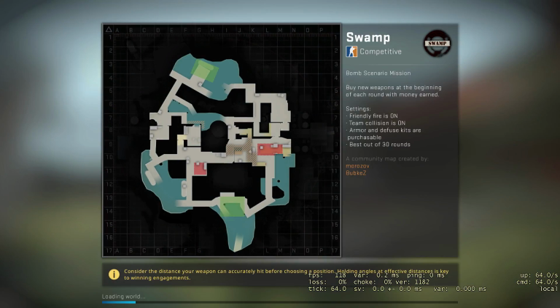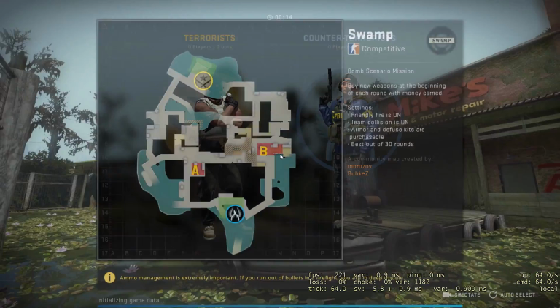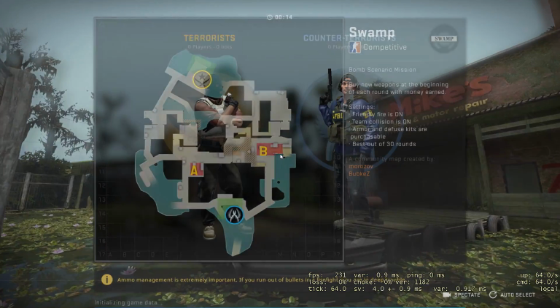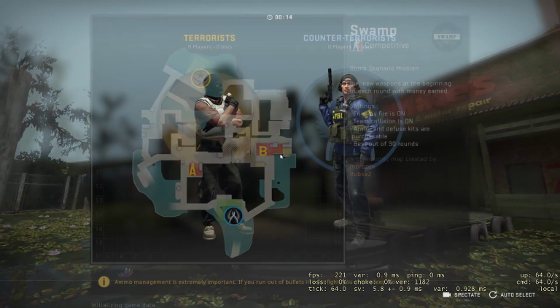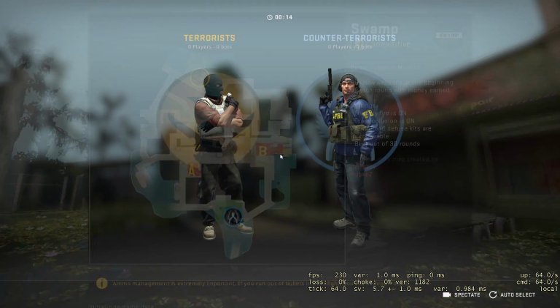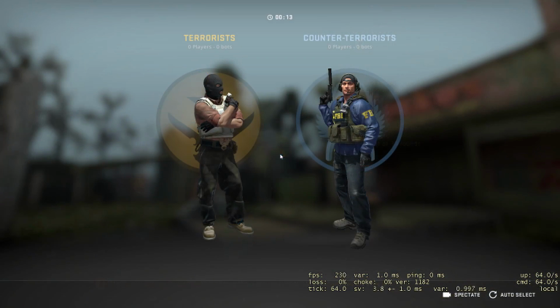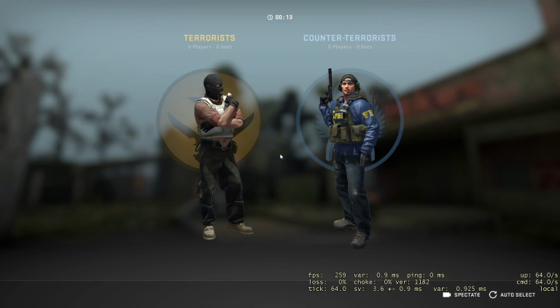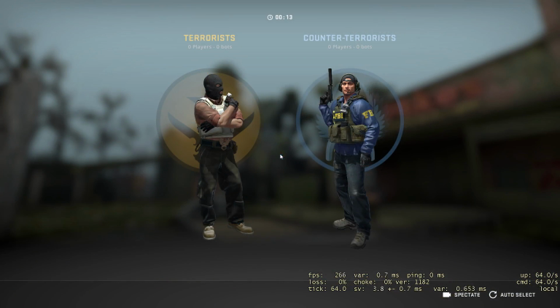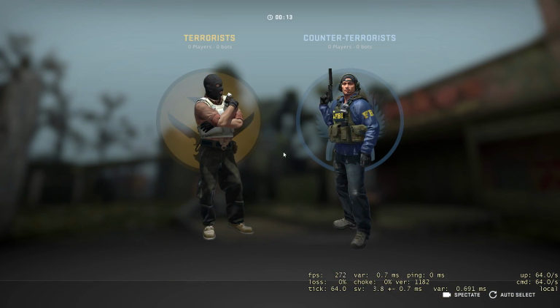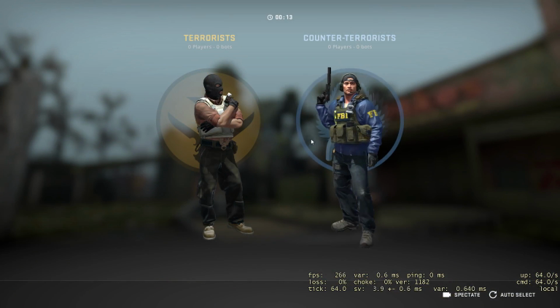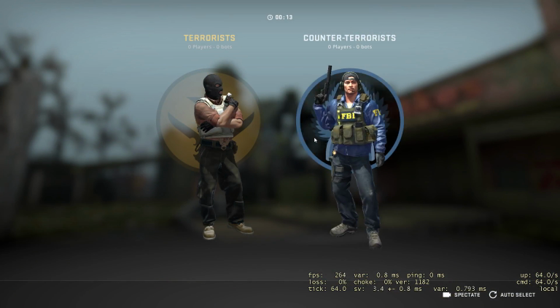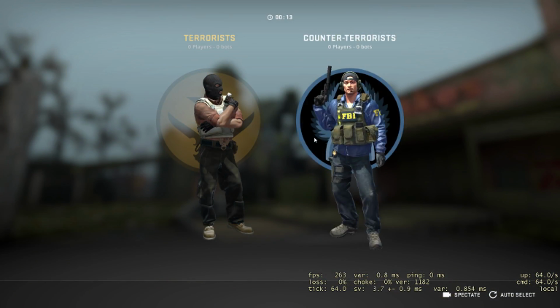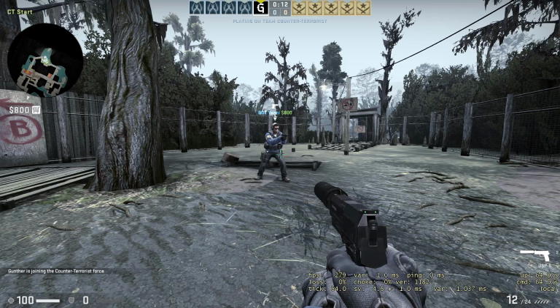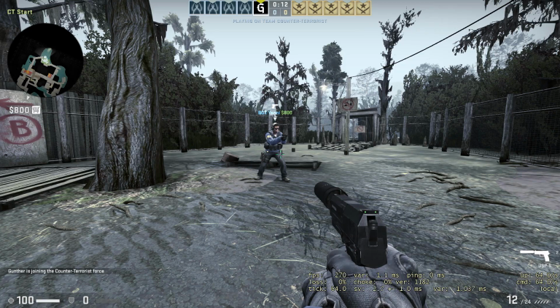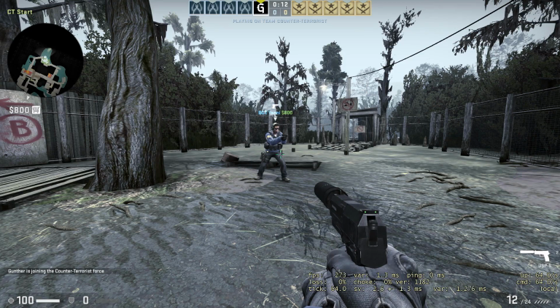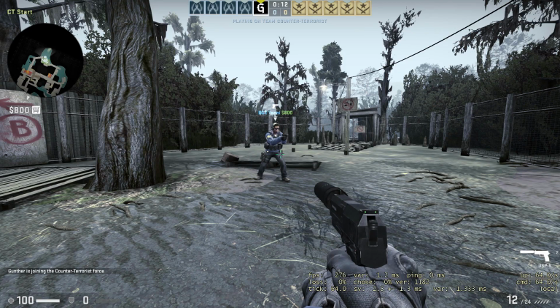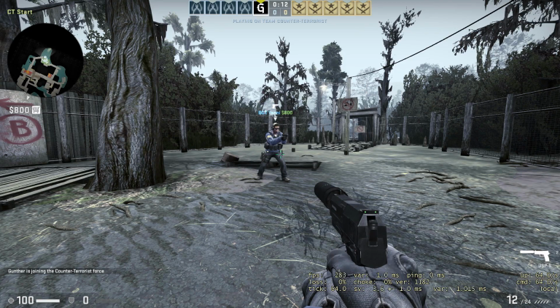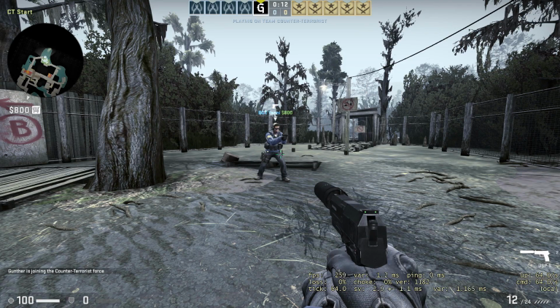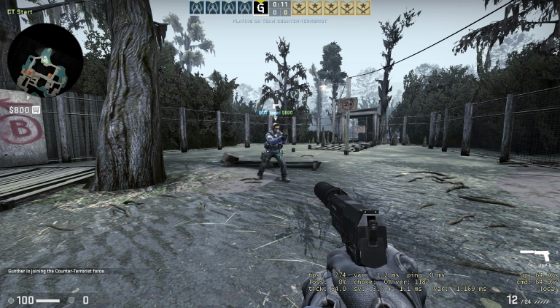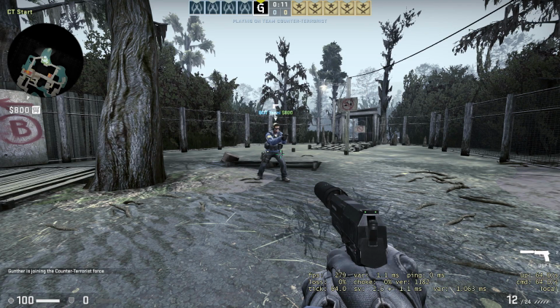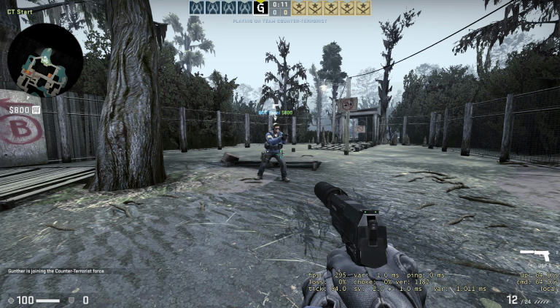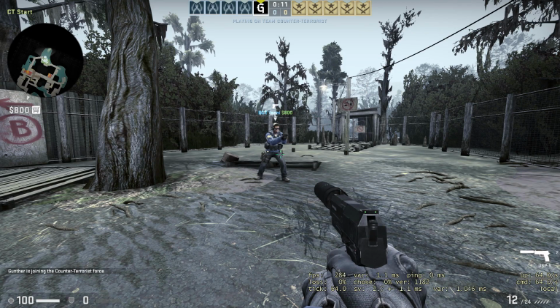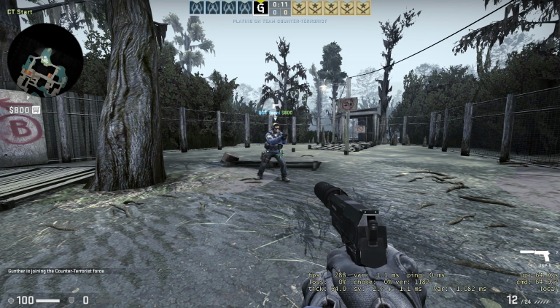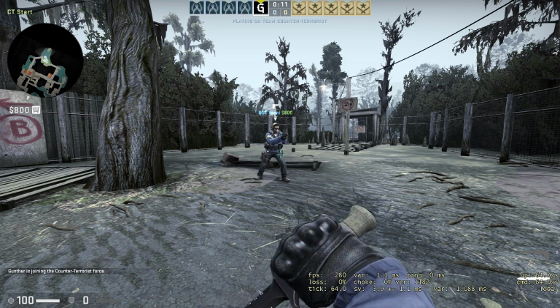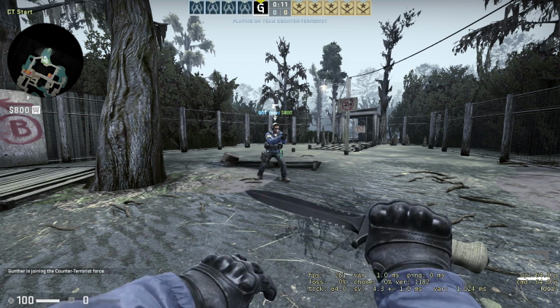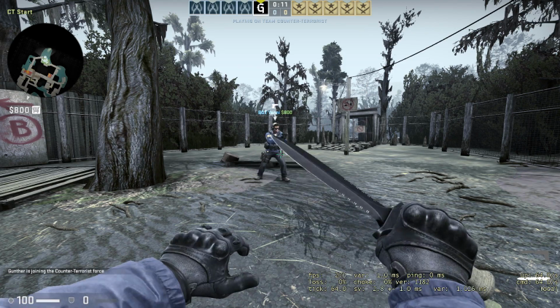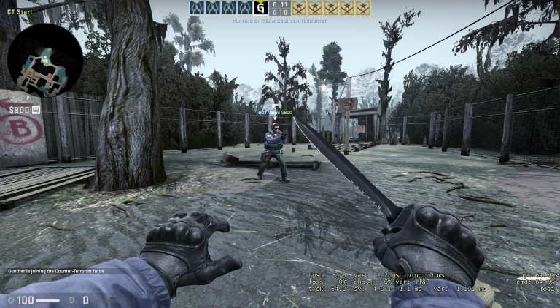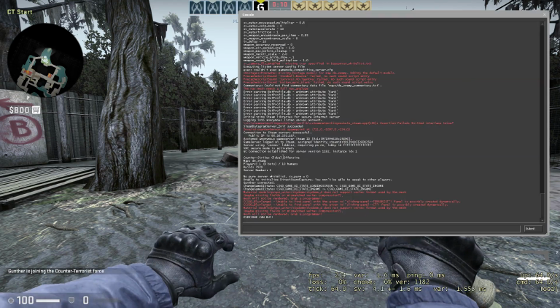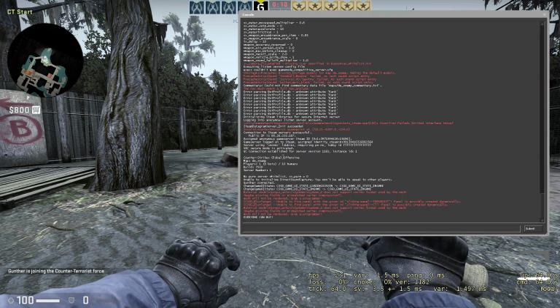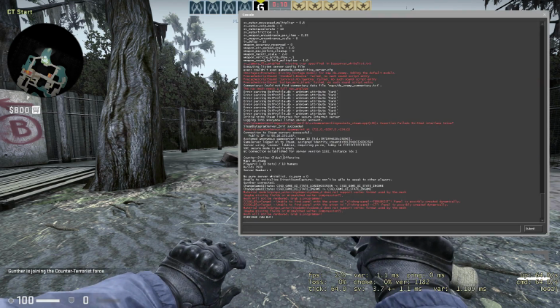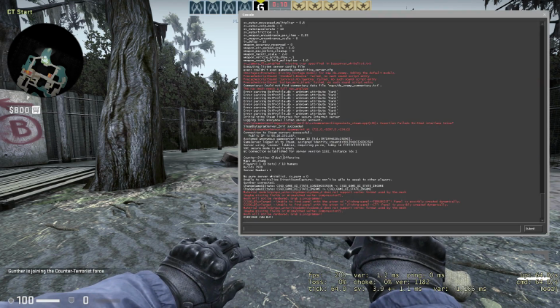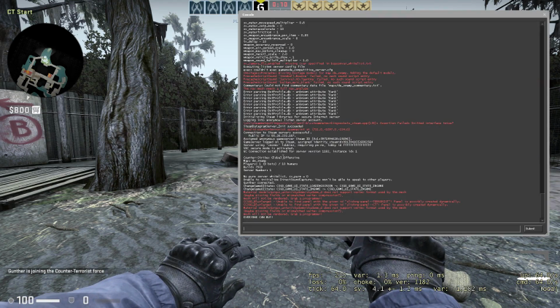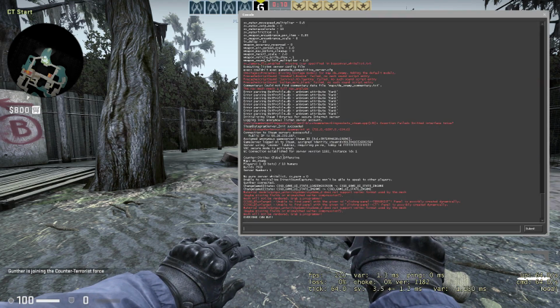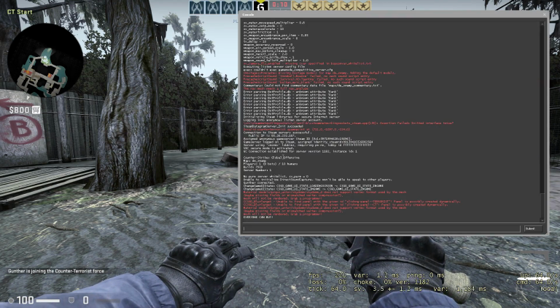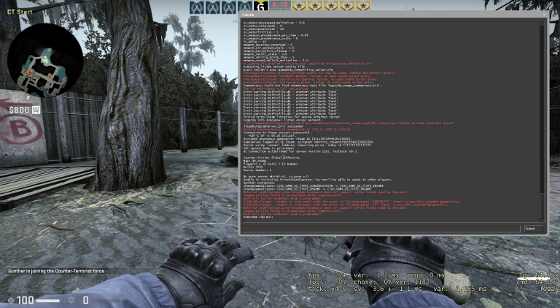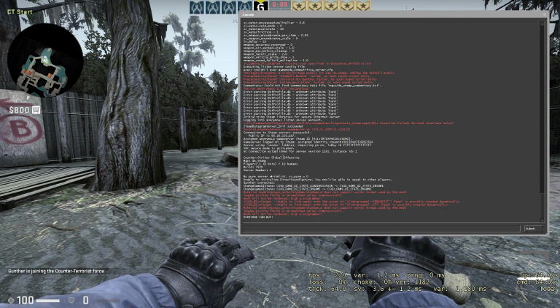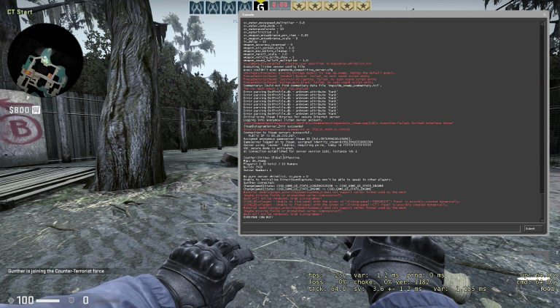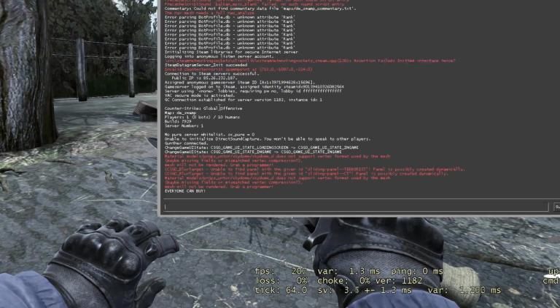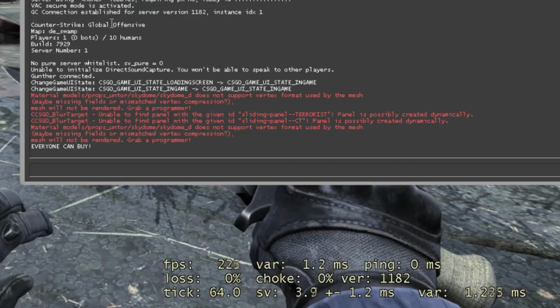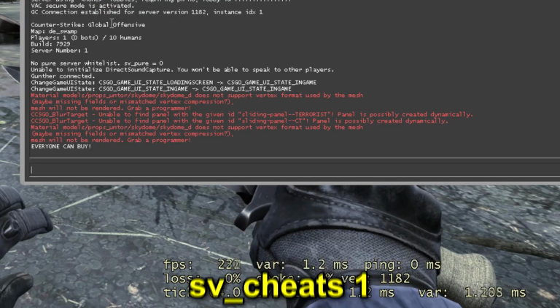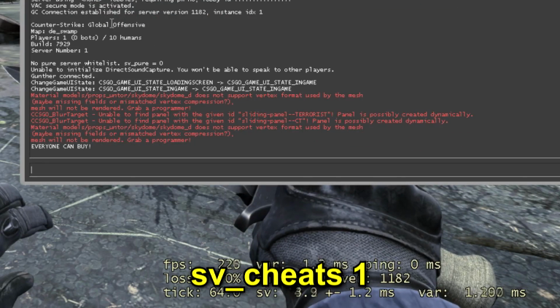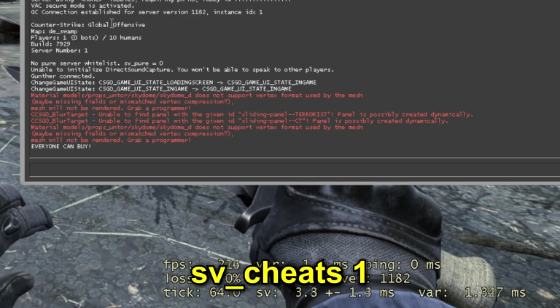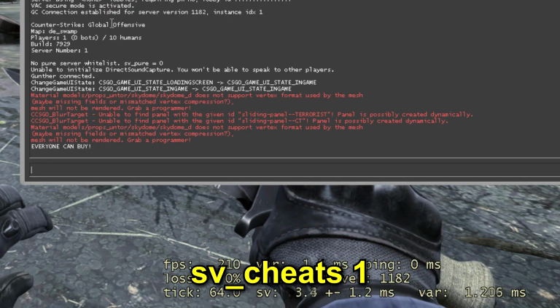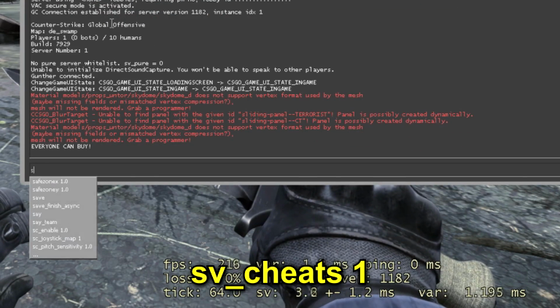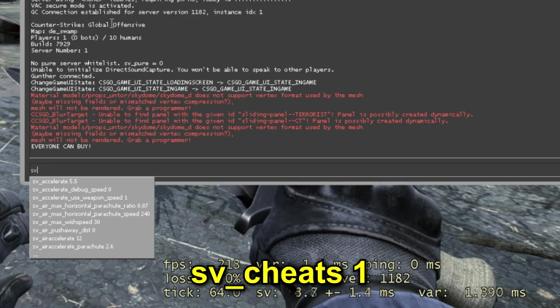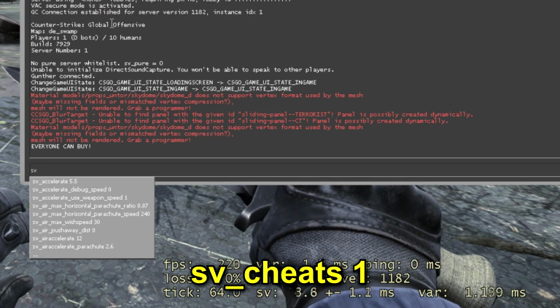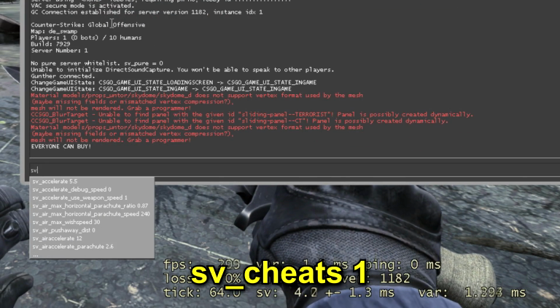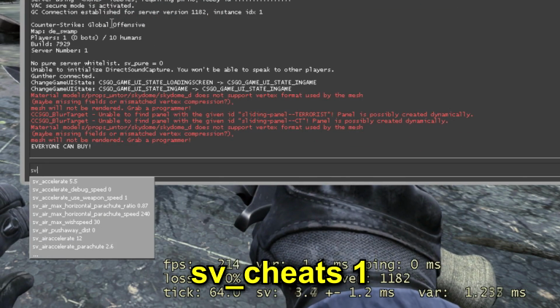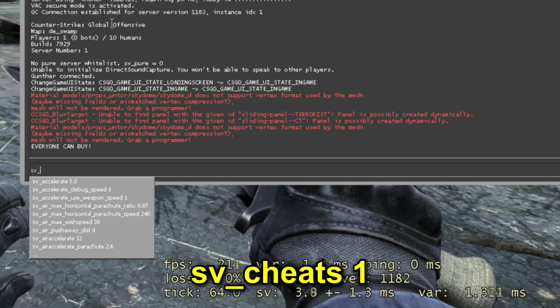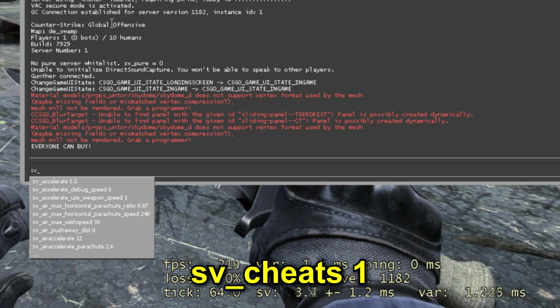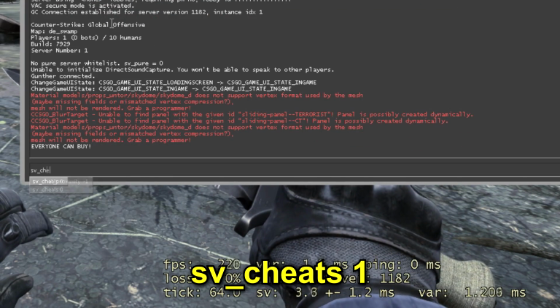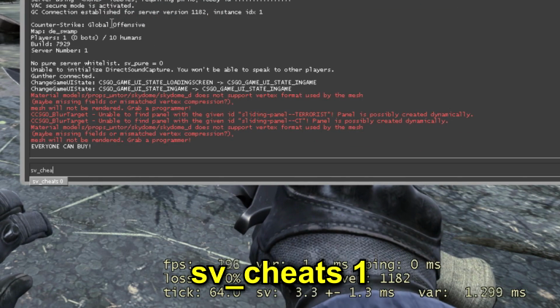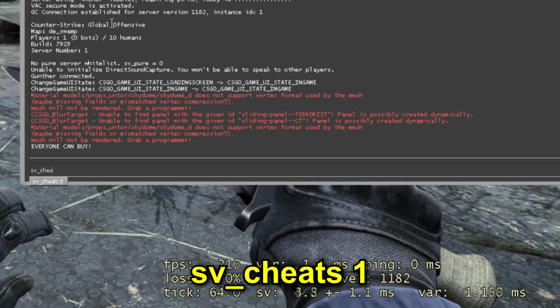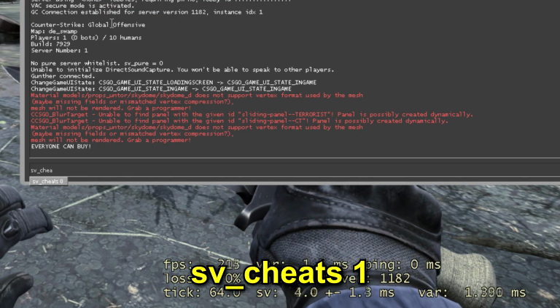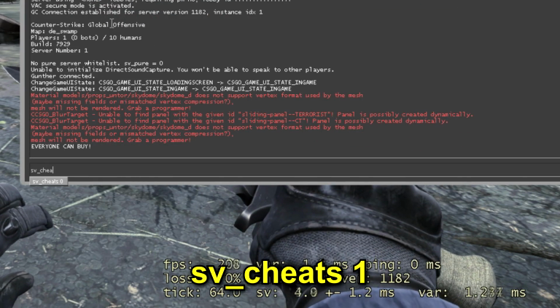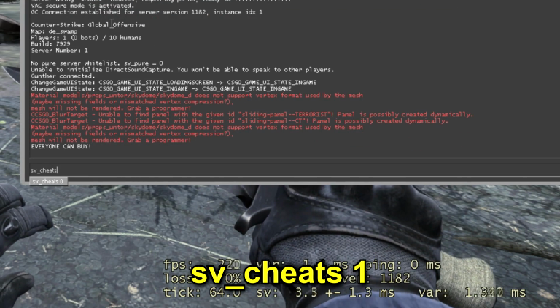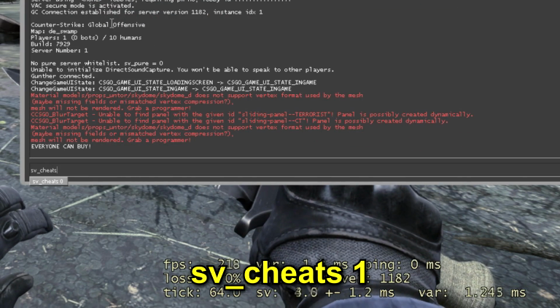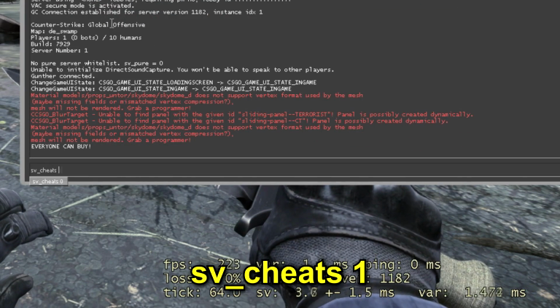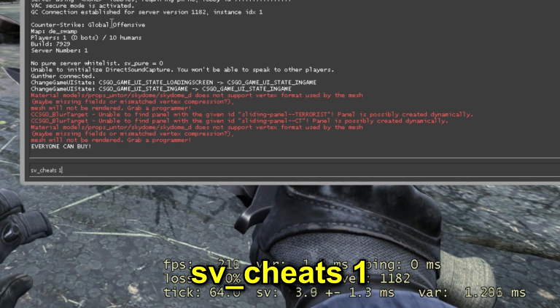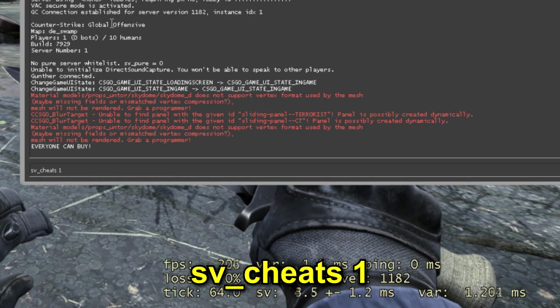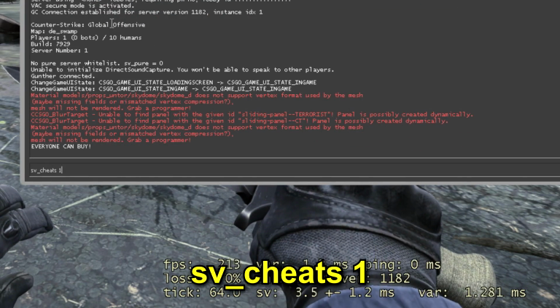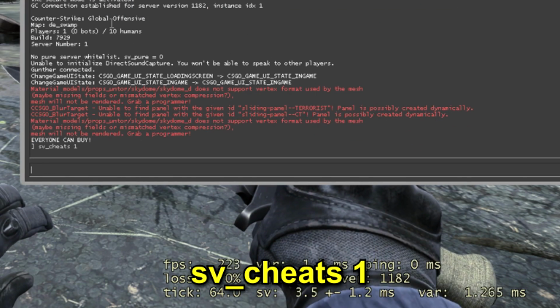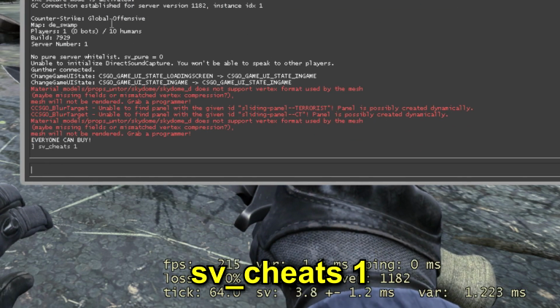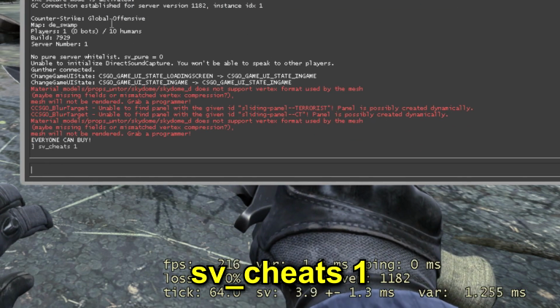When the map has loaded, open the console by pressing the tilde key. First, type here: sv_cheats 1.